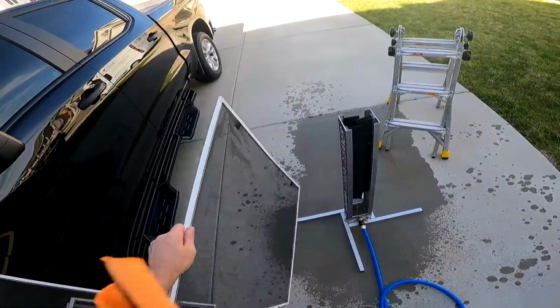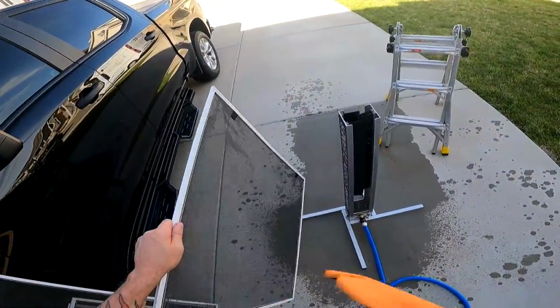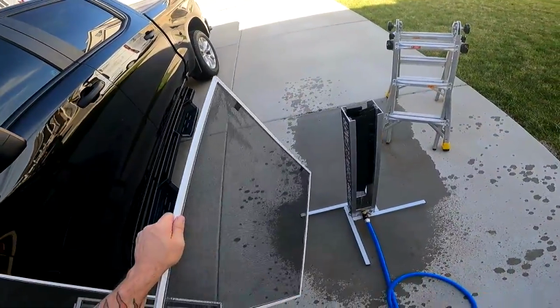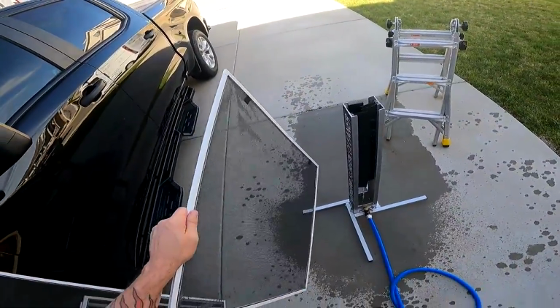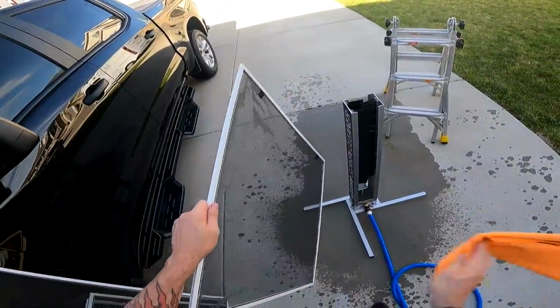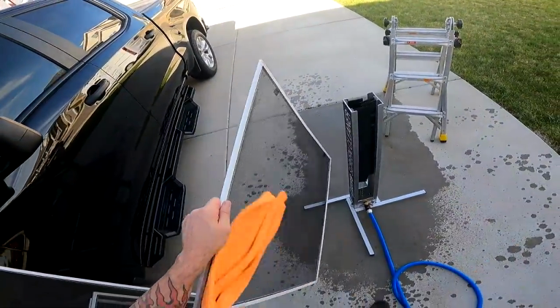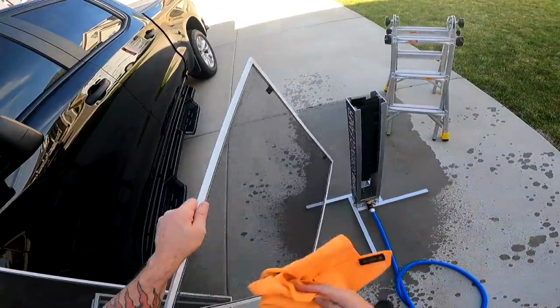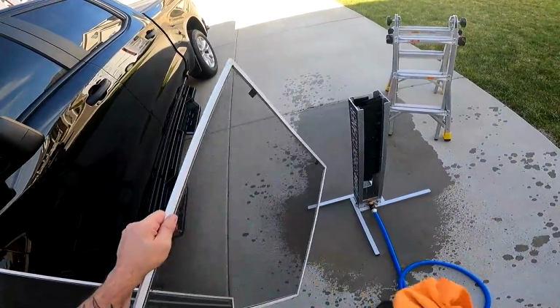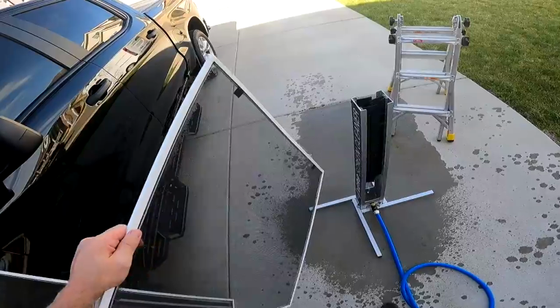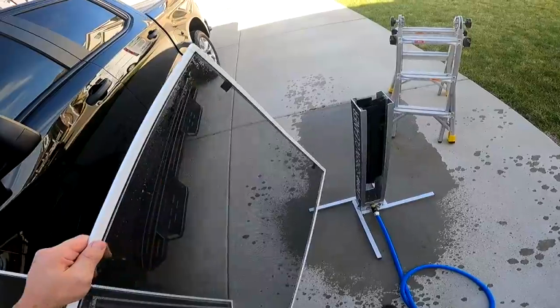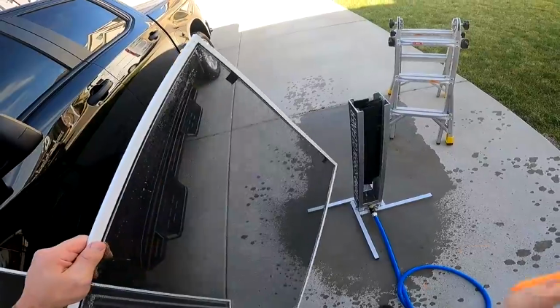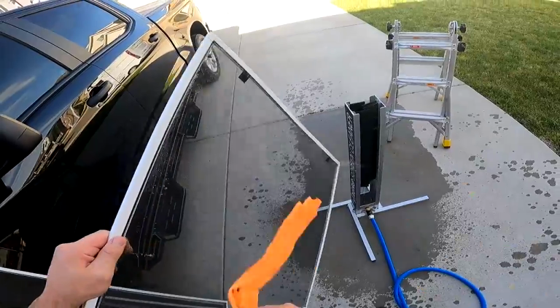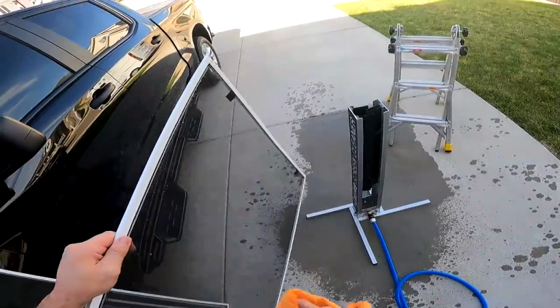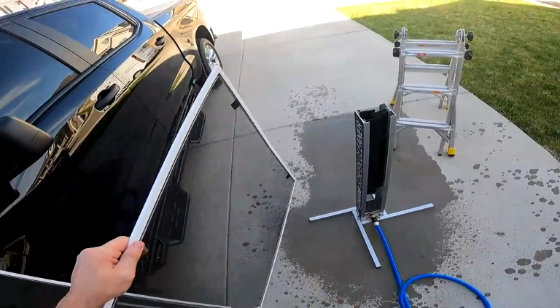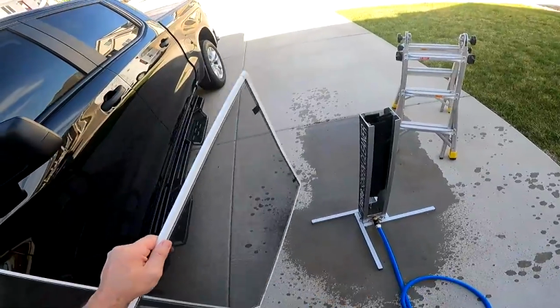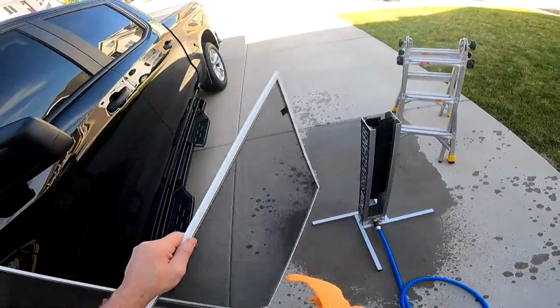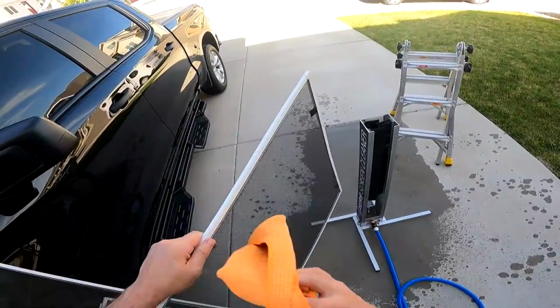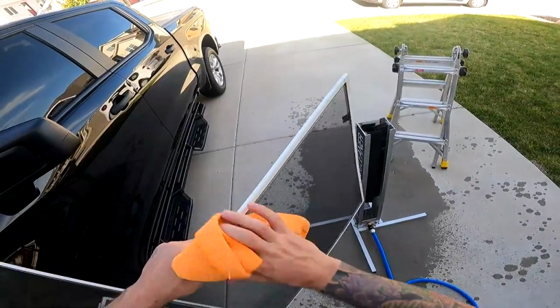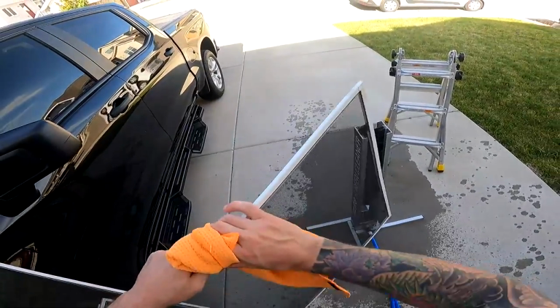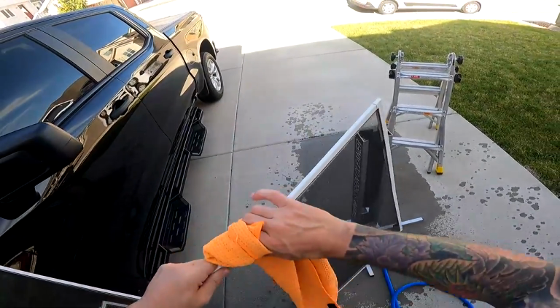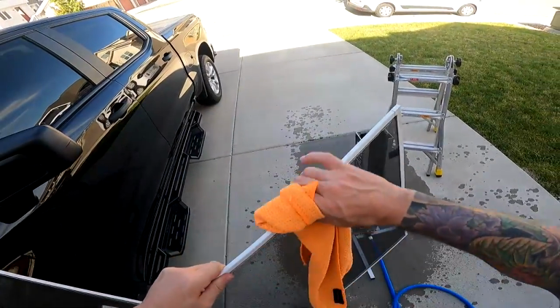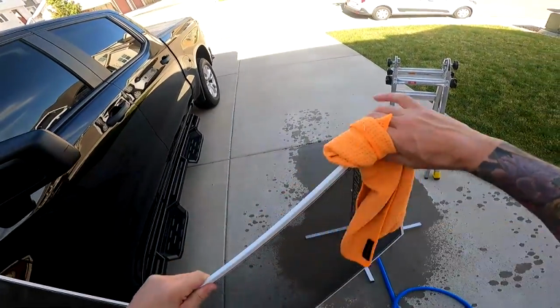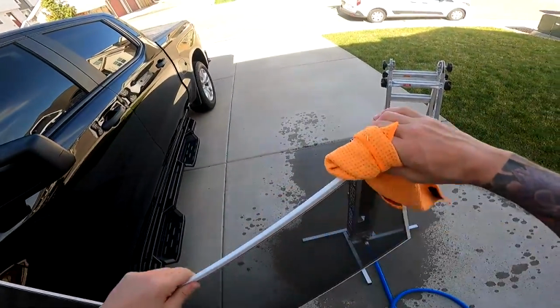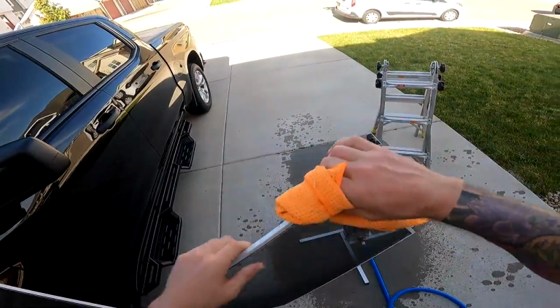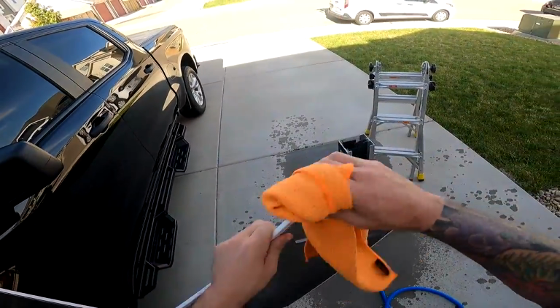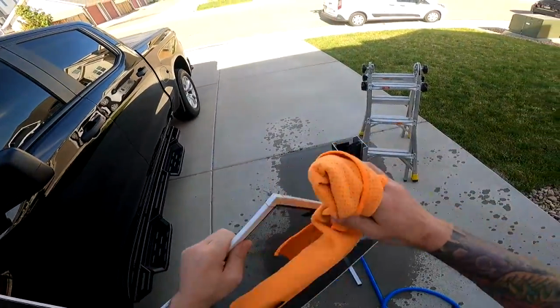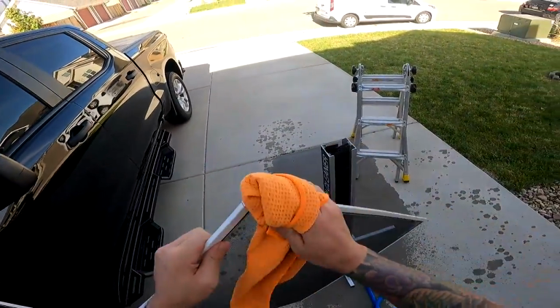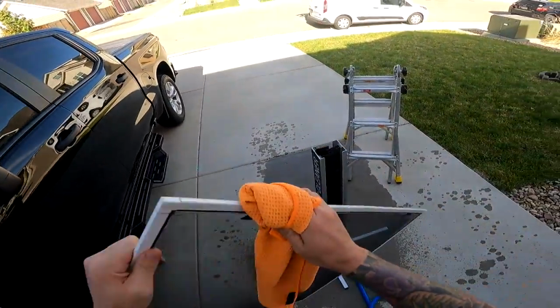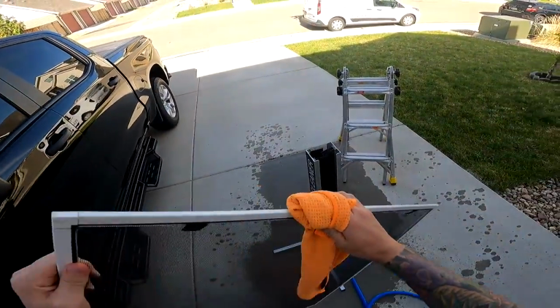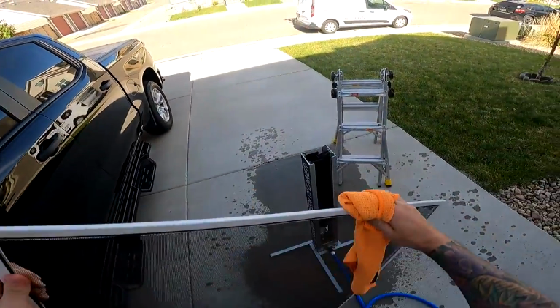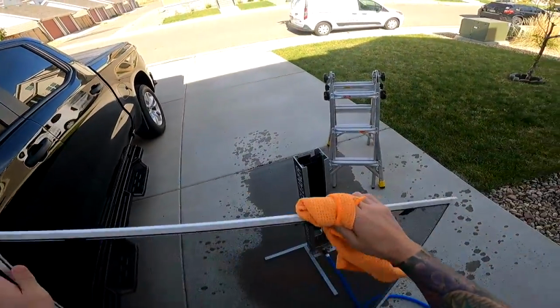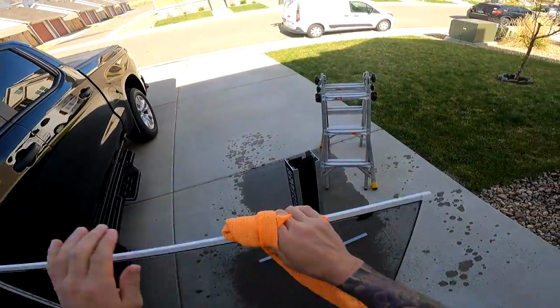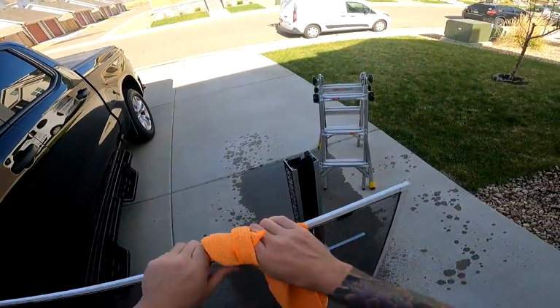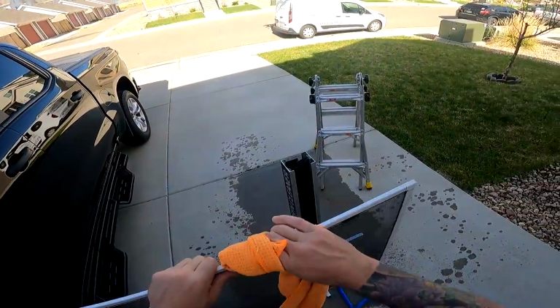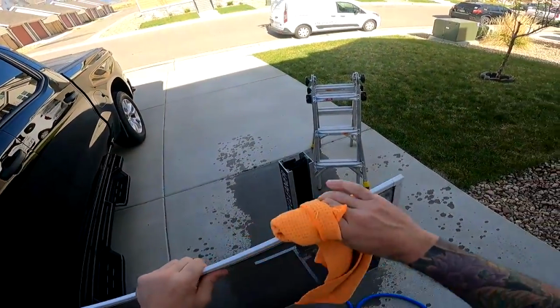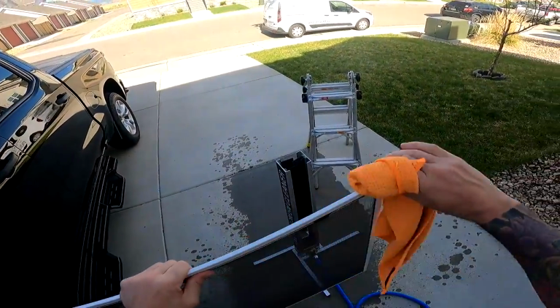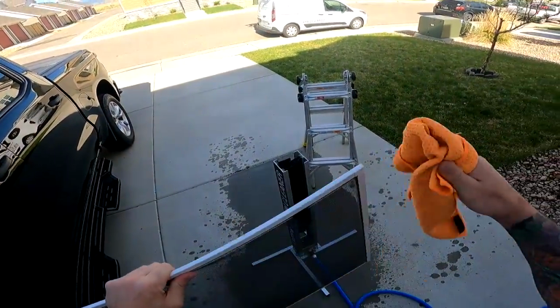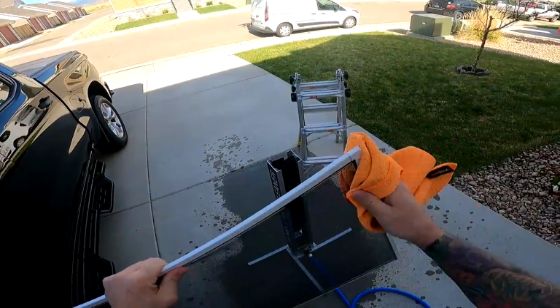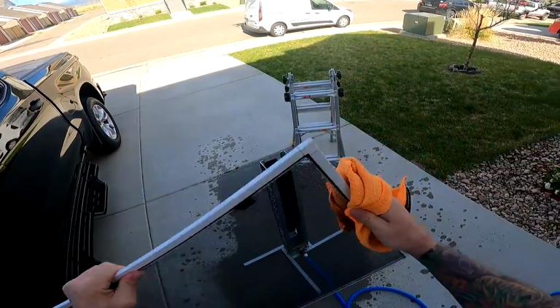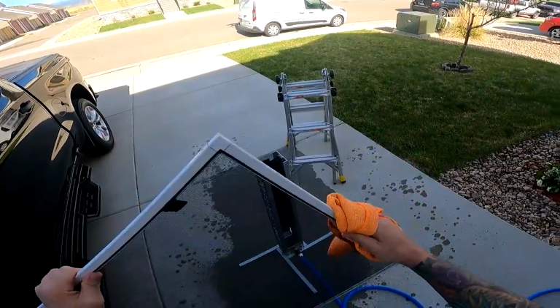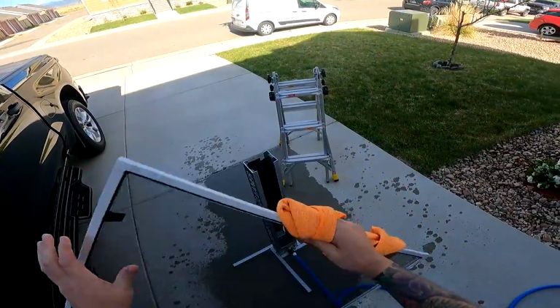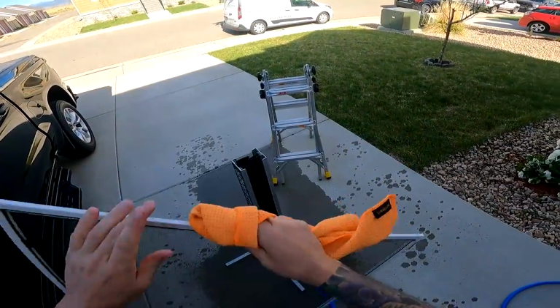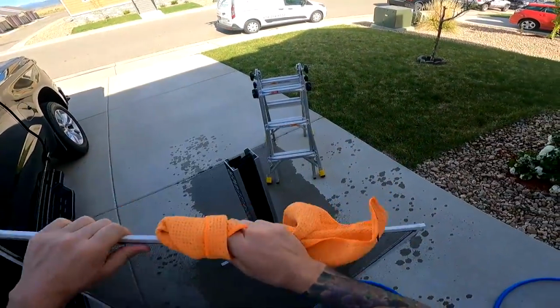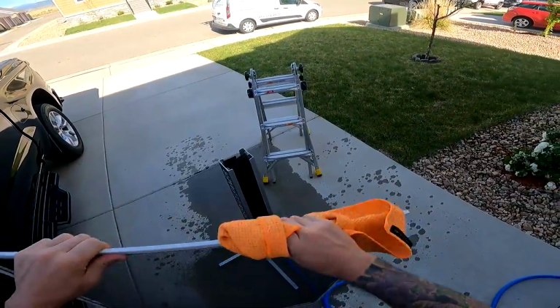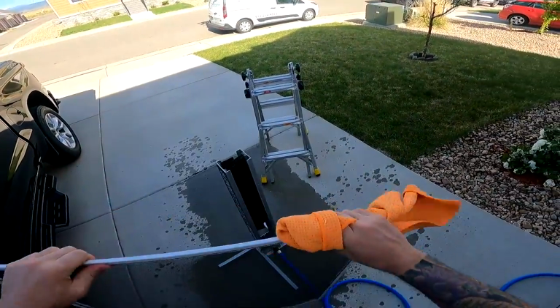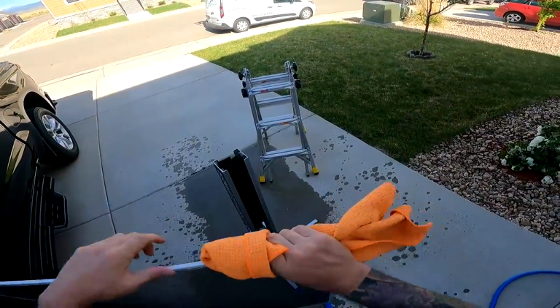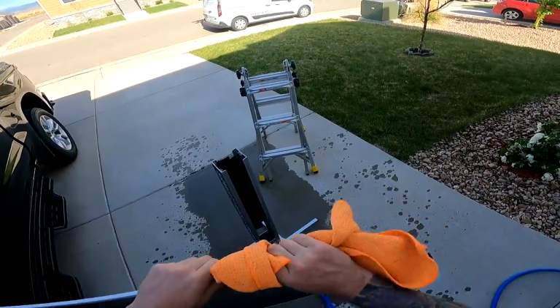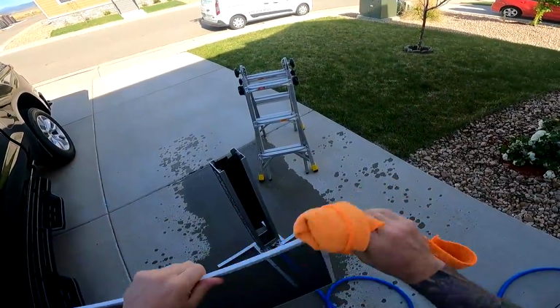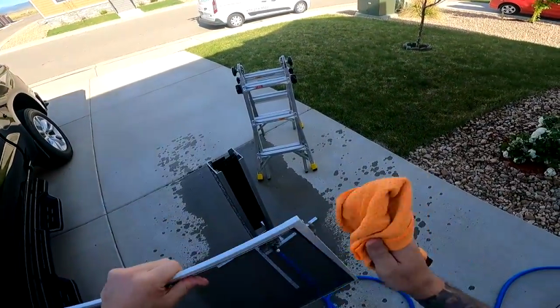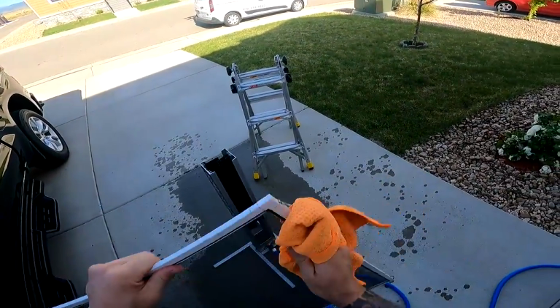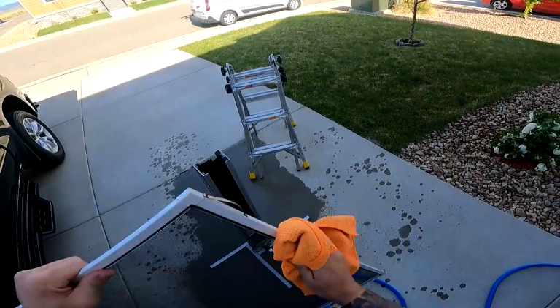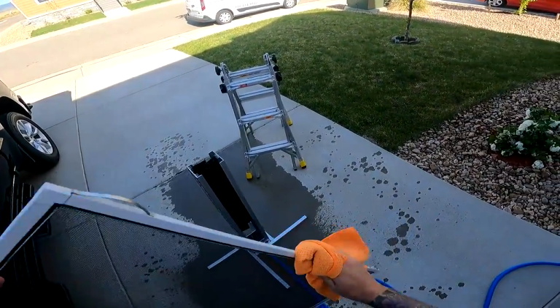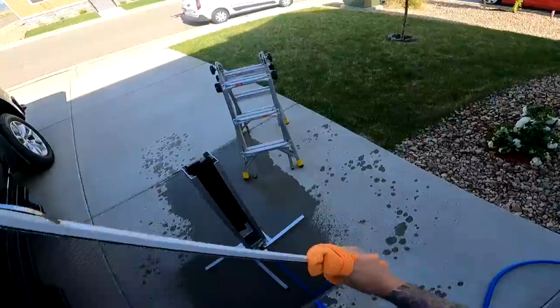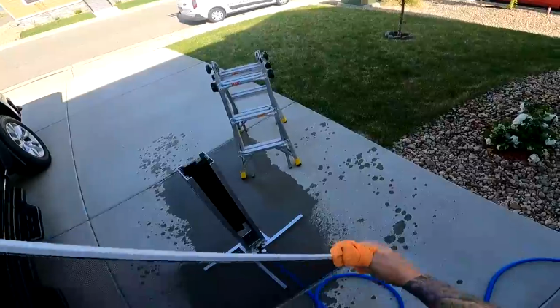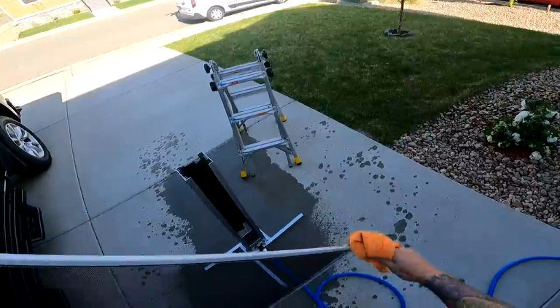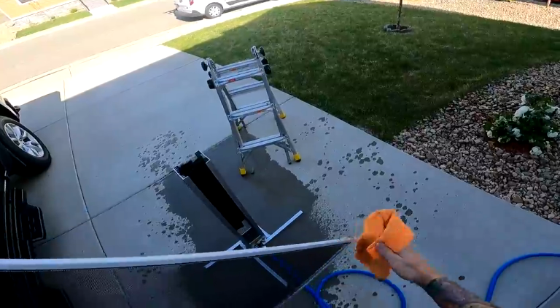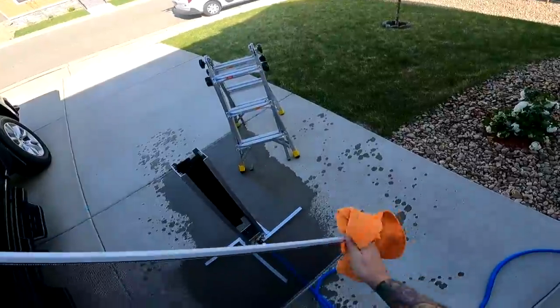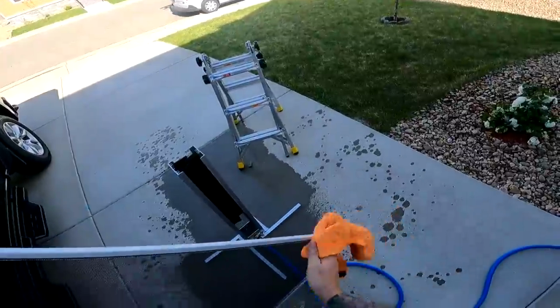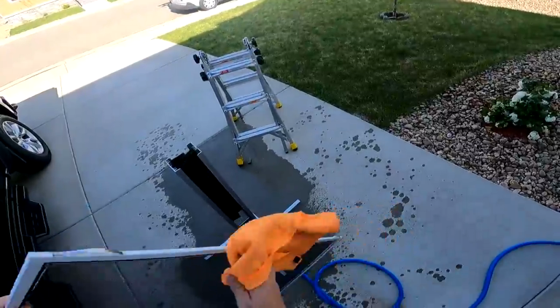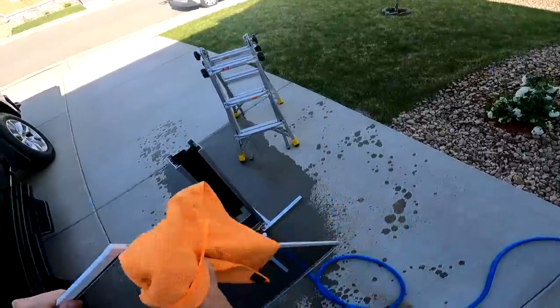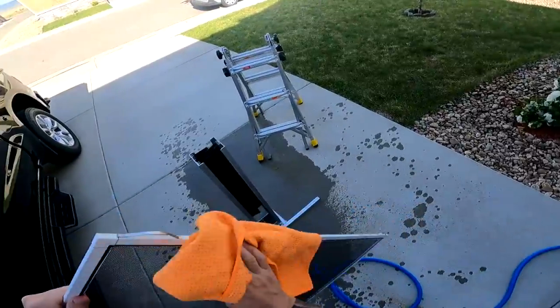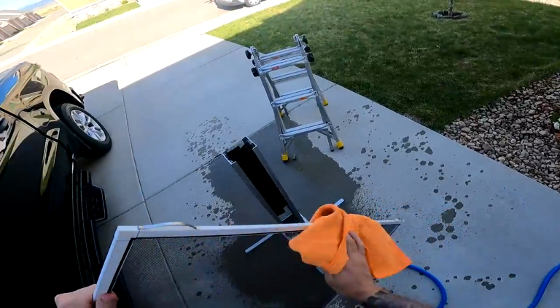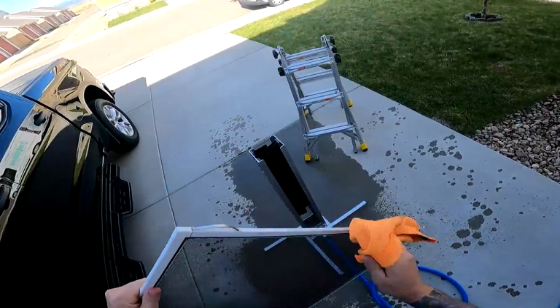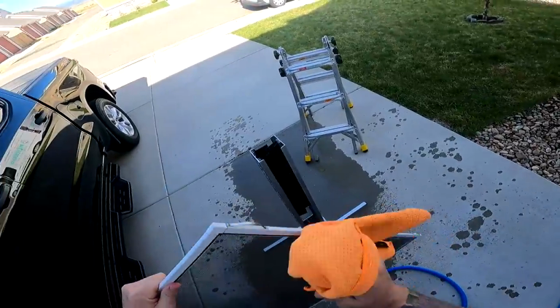Hit it with the towel a couple times, and then wipe the frame. That's what you do if the screens are not too bad.